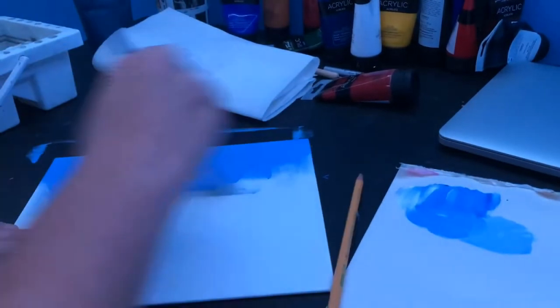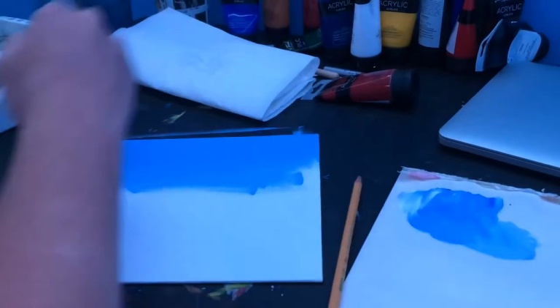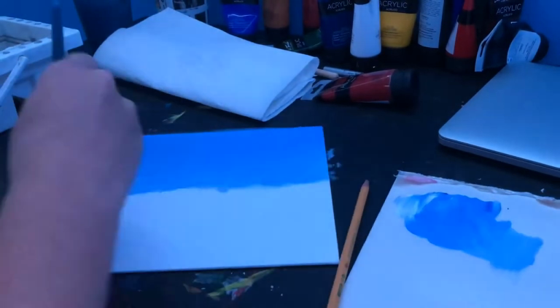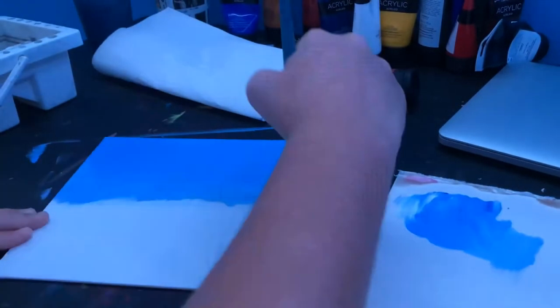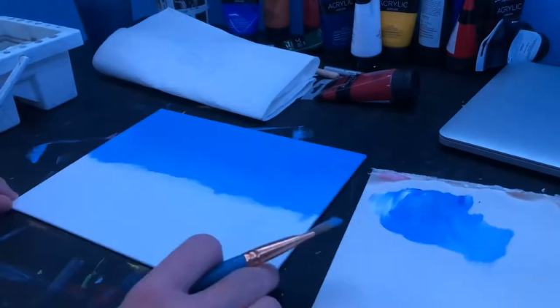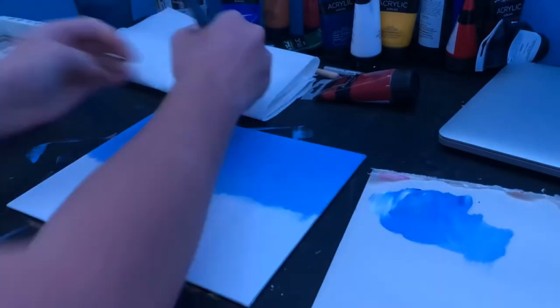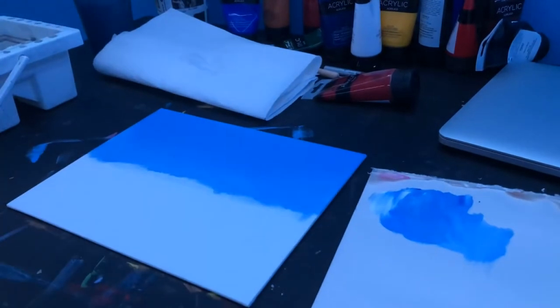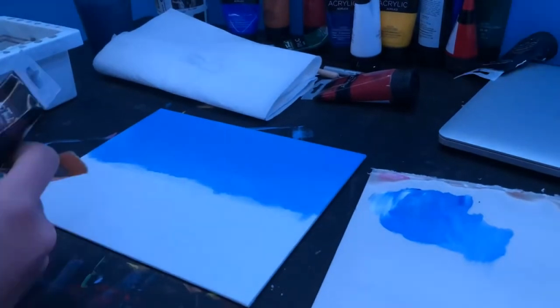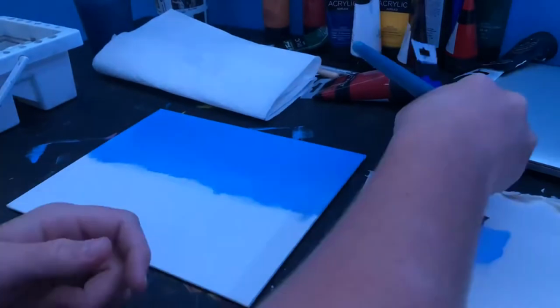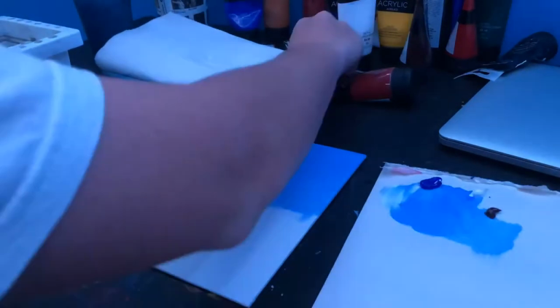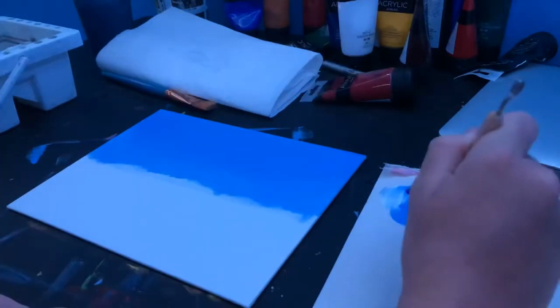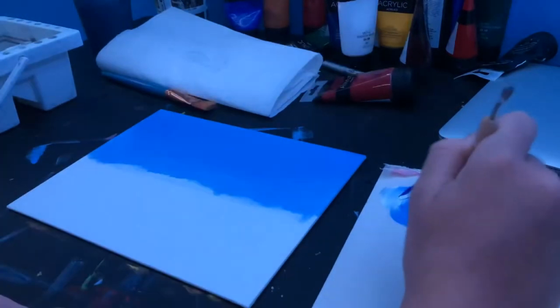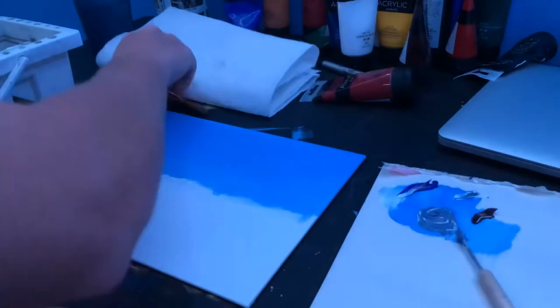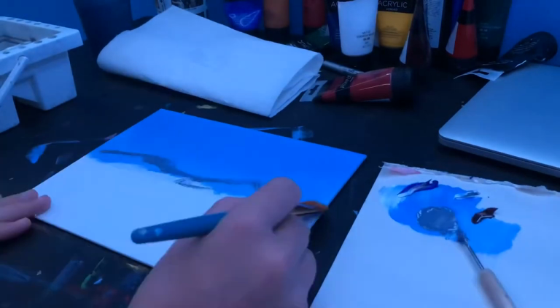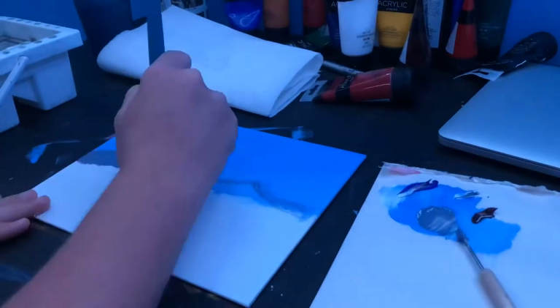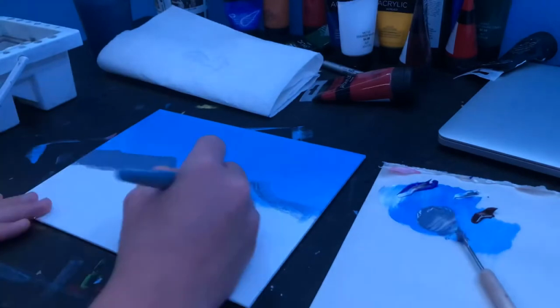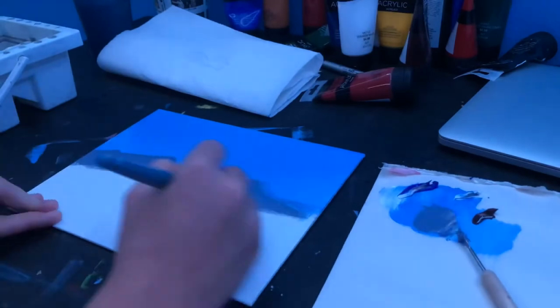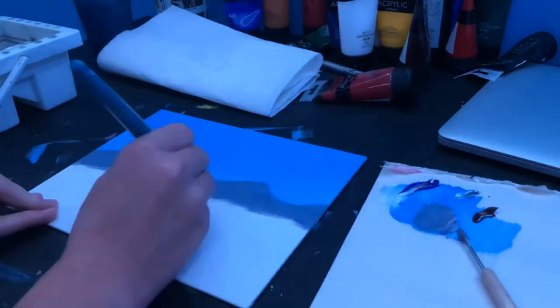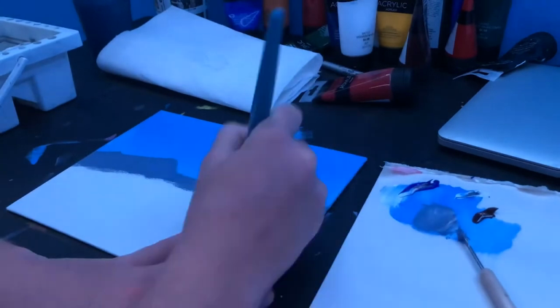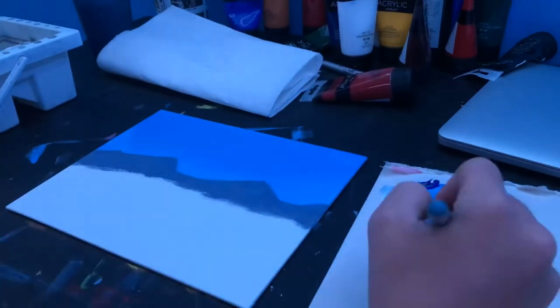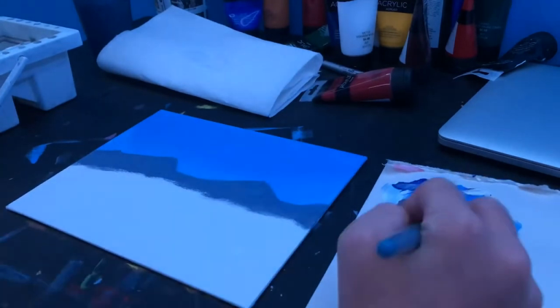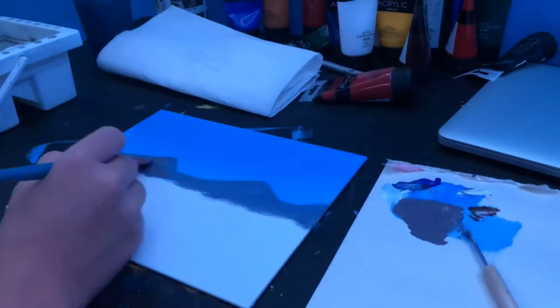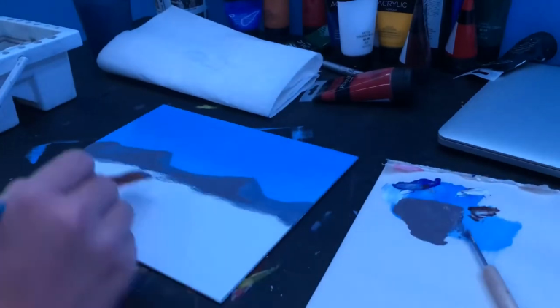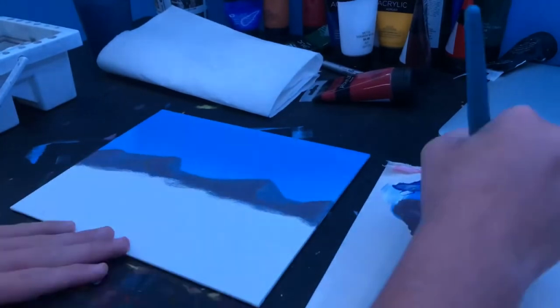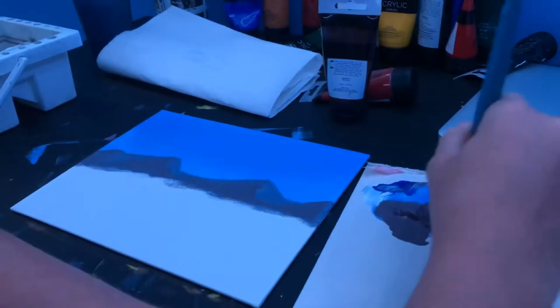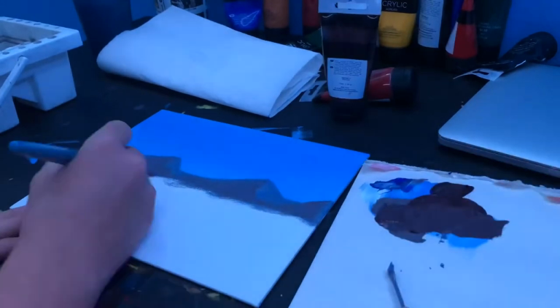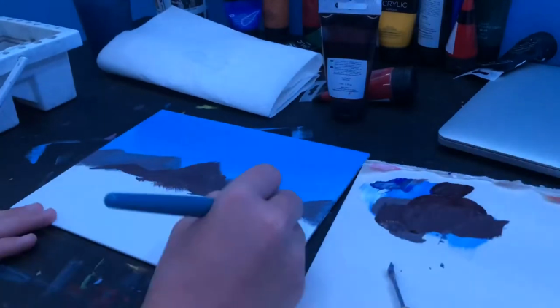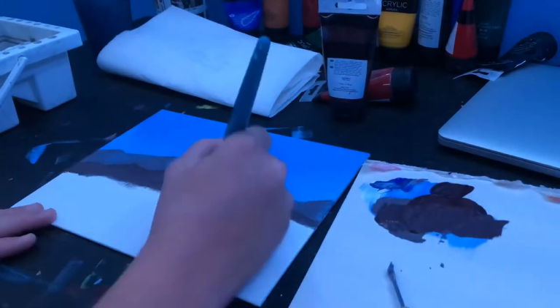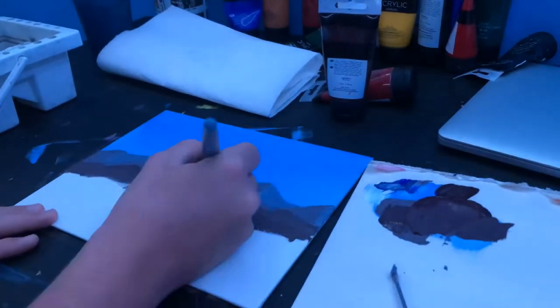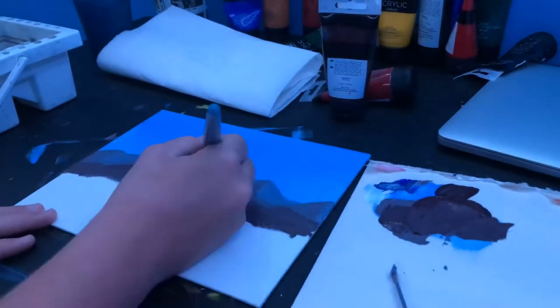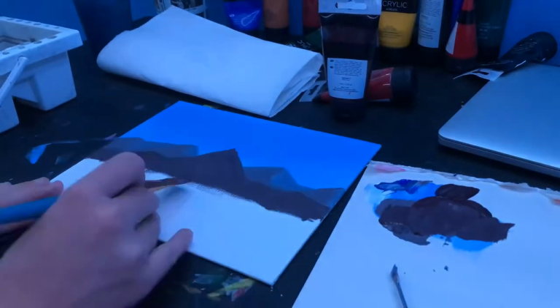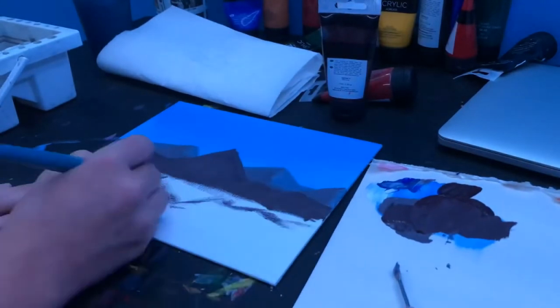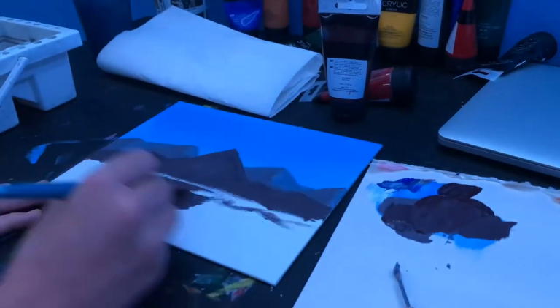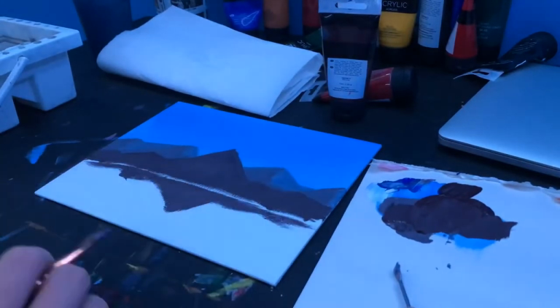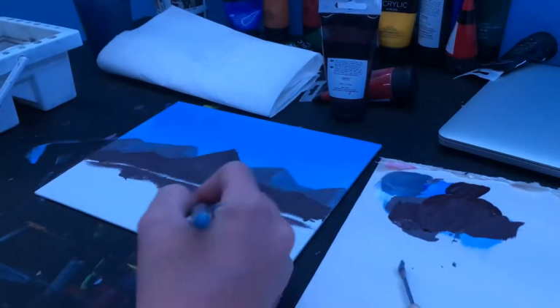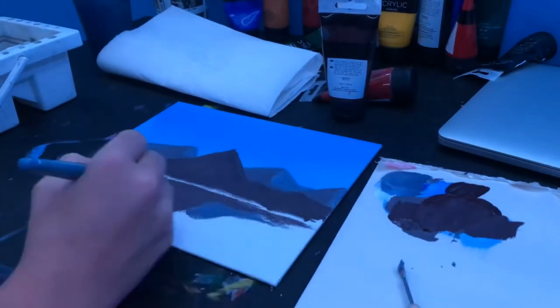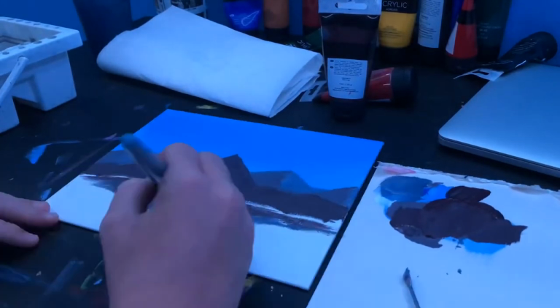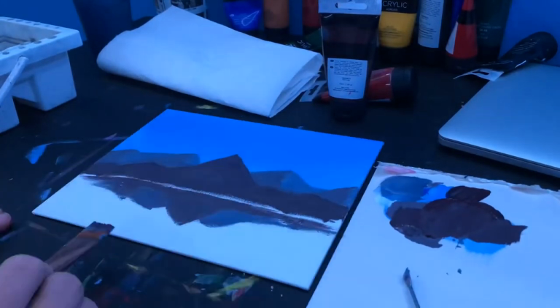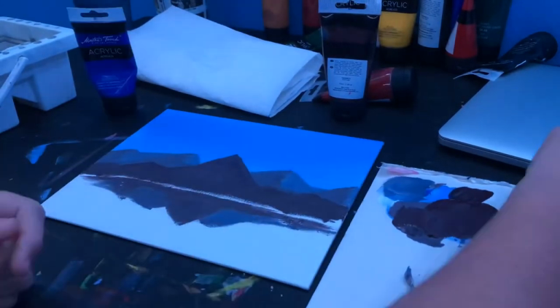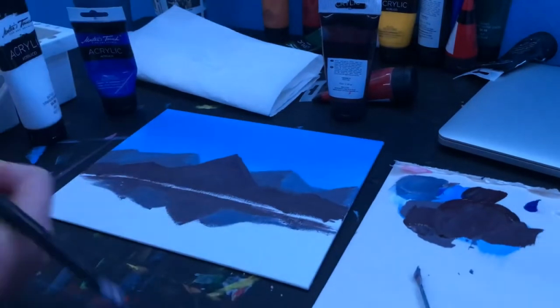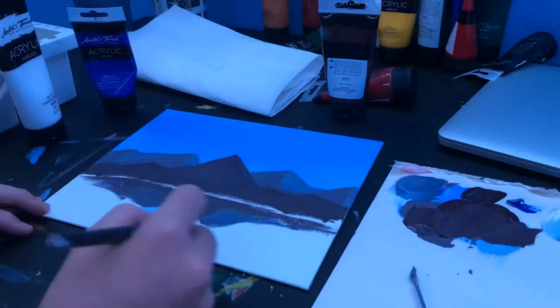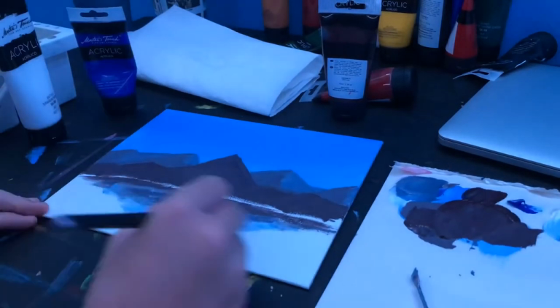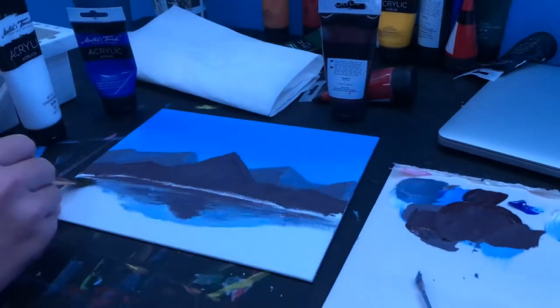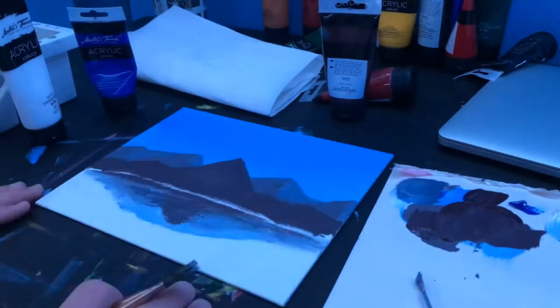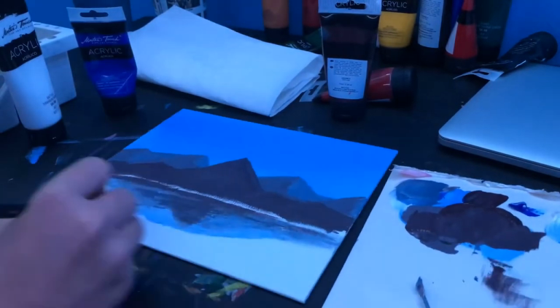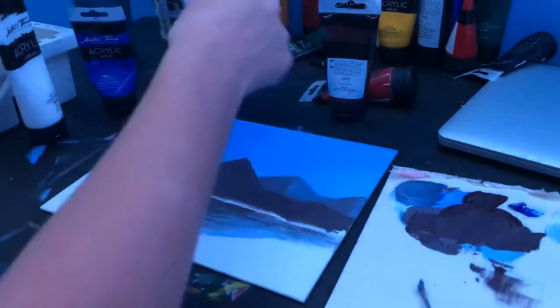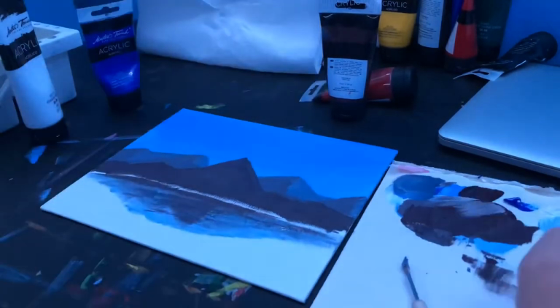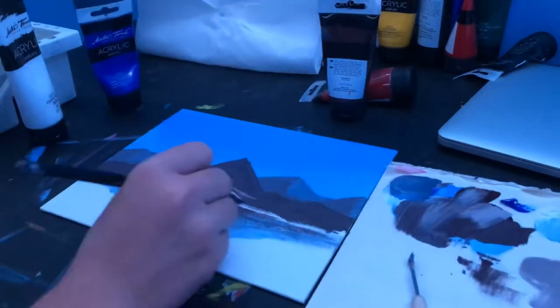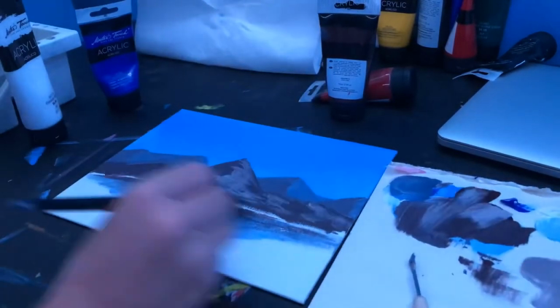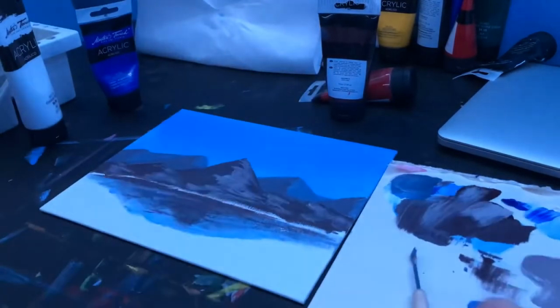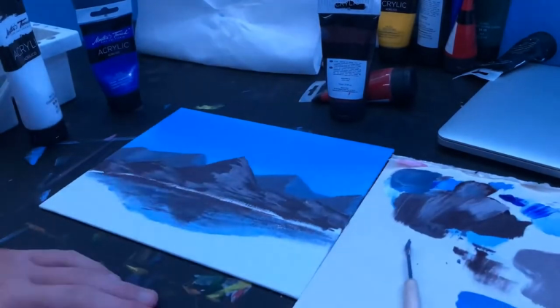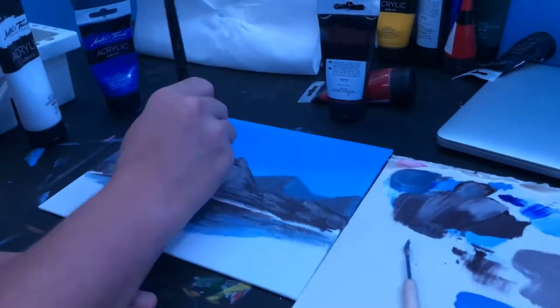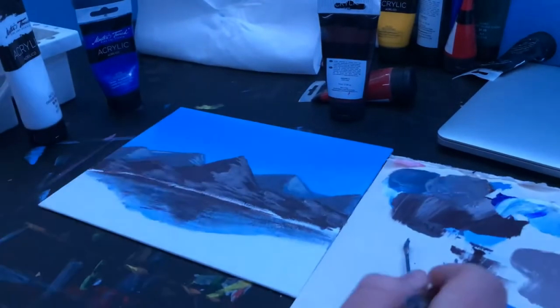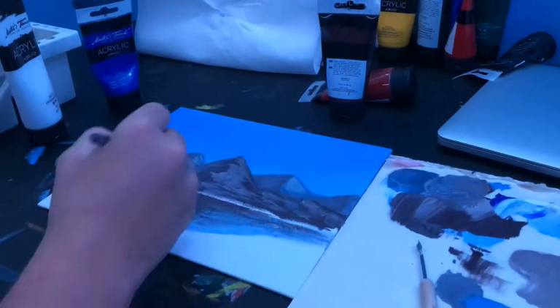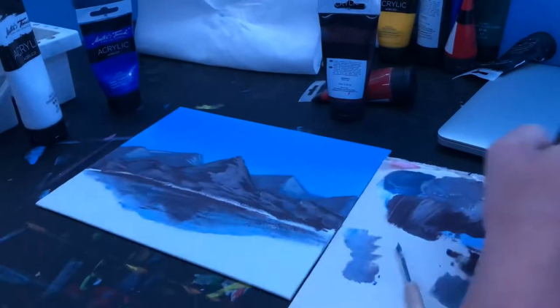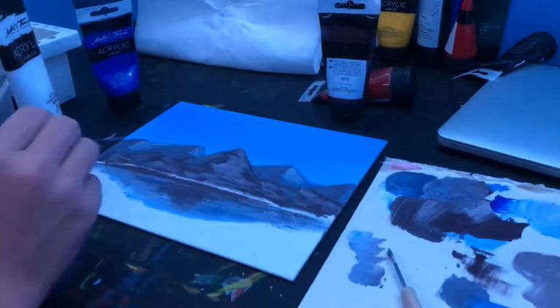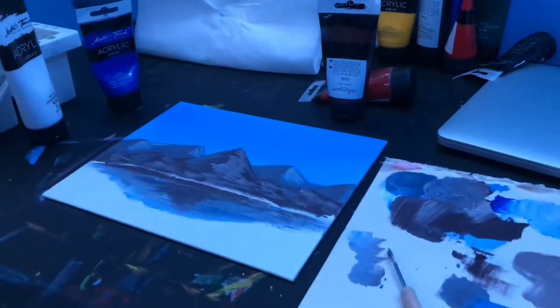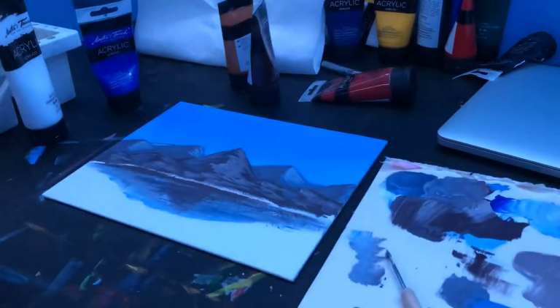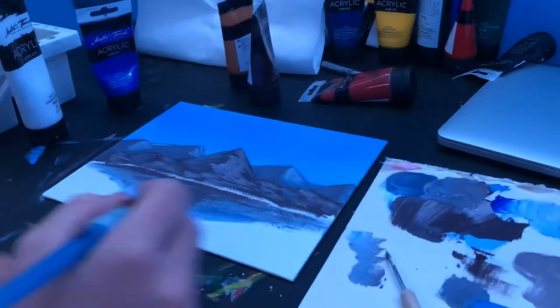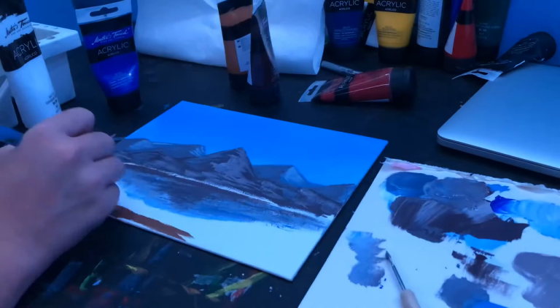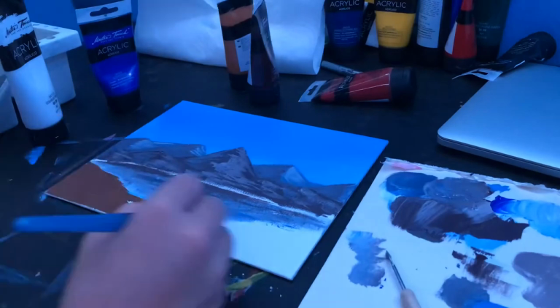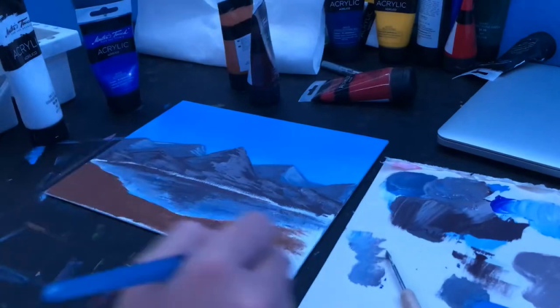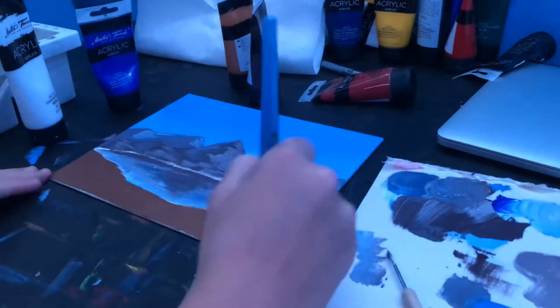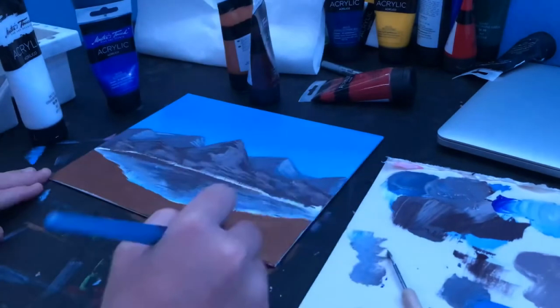I start off with my light blue sky, like always, and I put some background mountains. Then I put some foreground mountains and a lake in front.